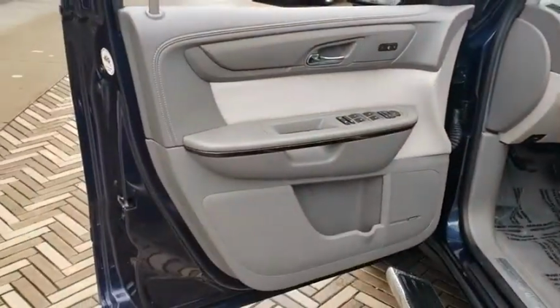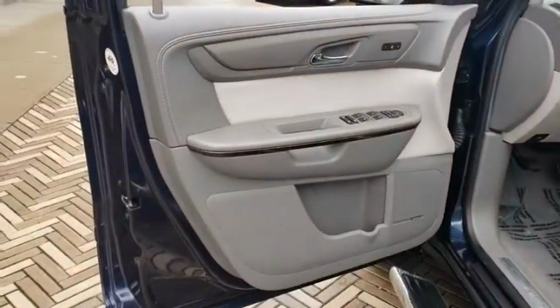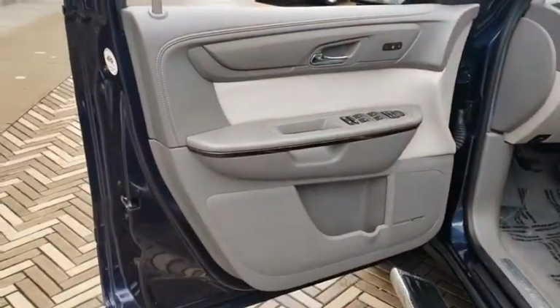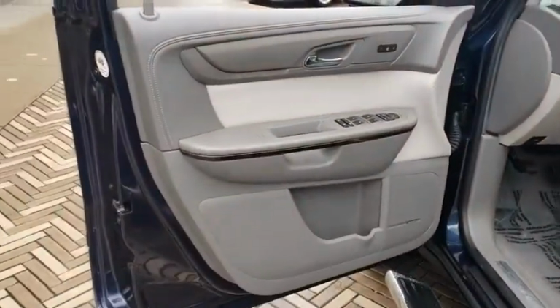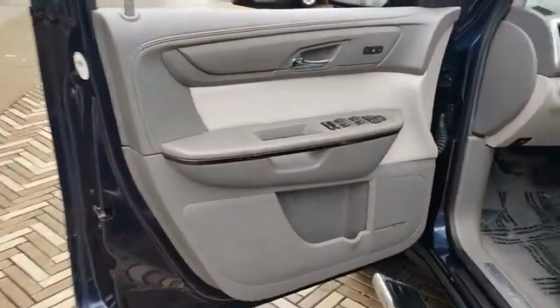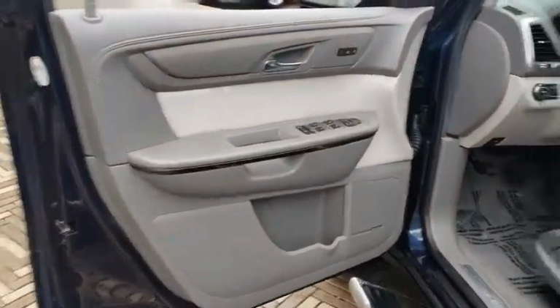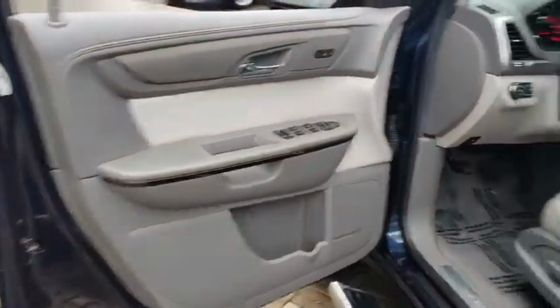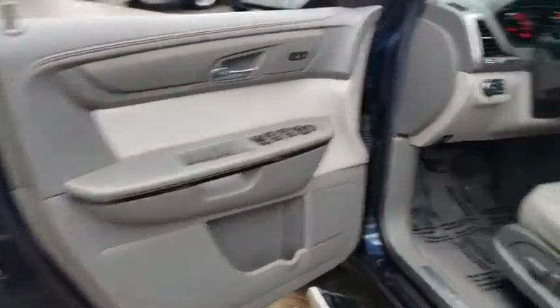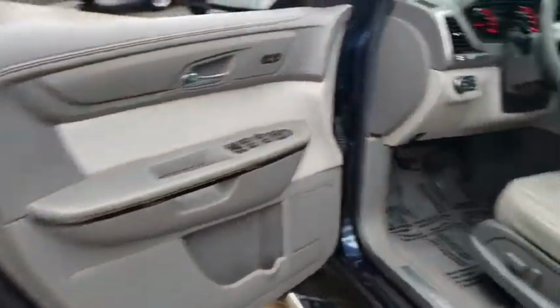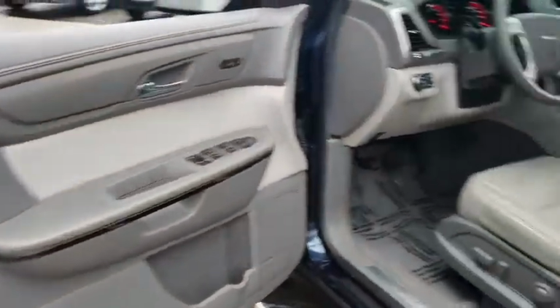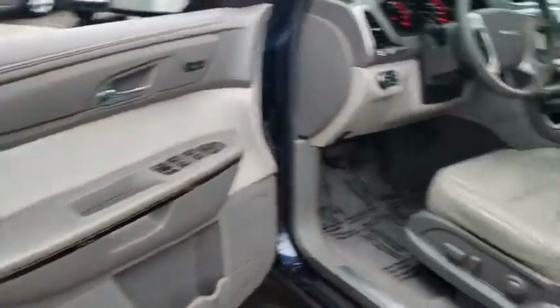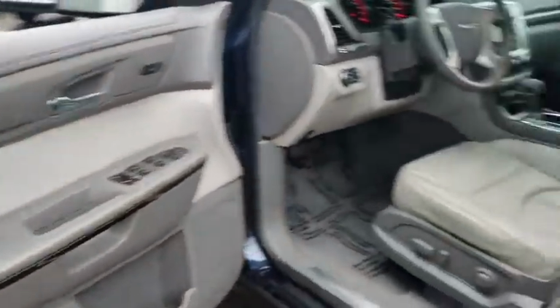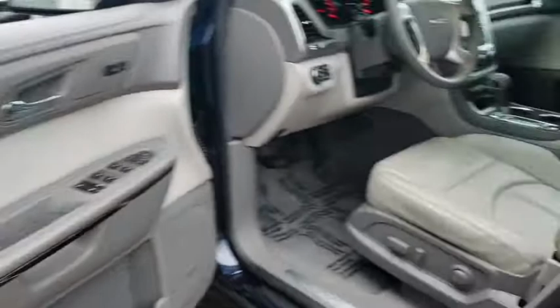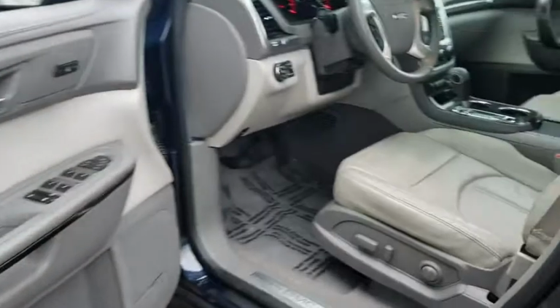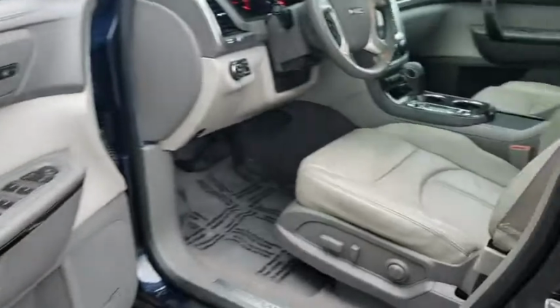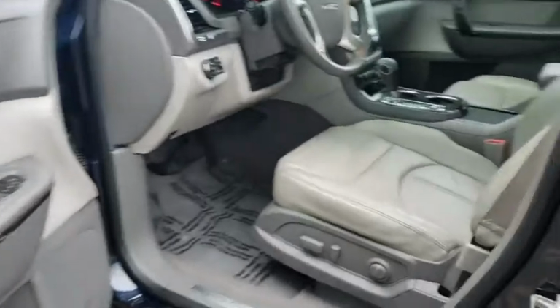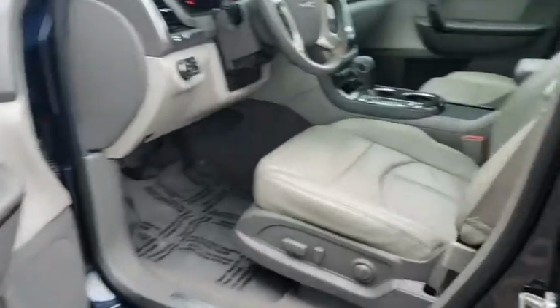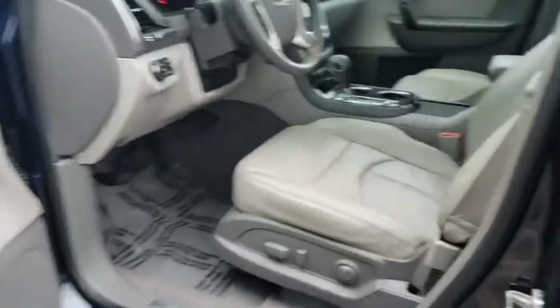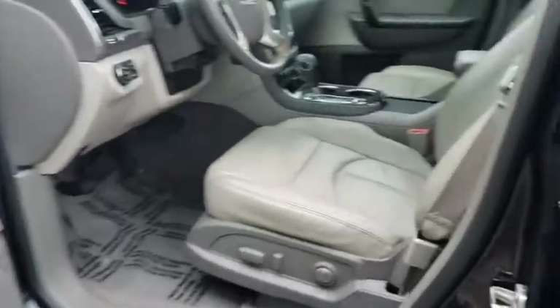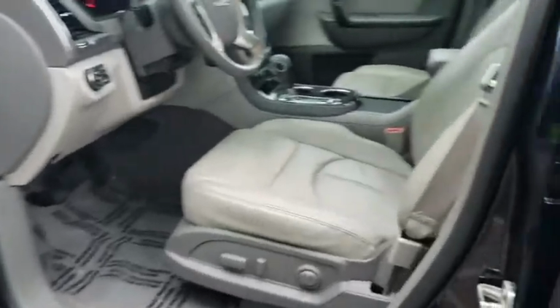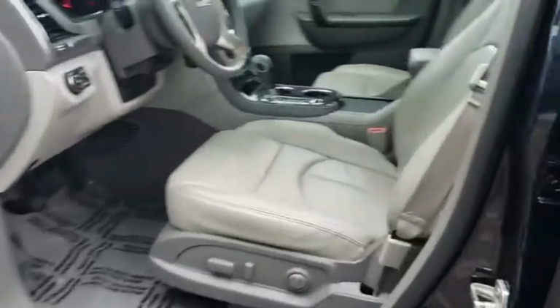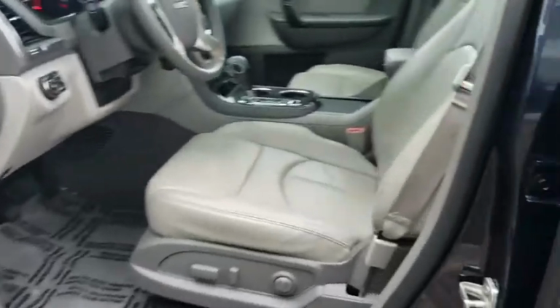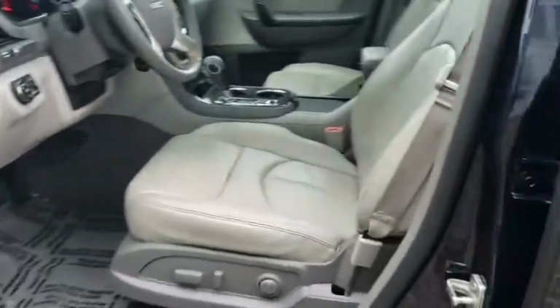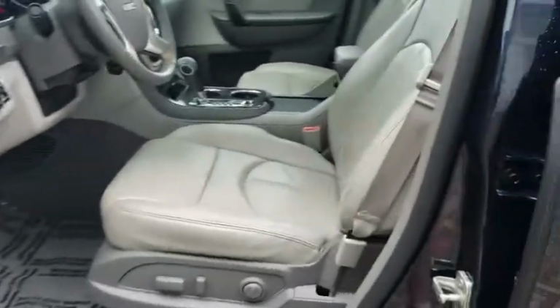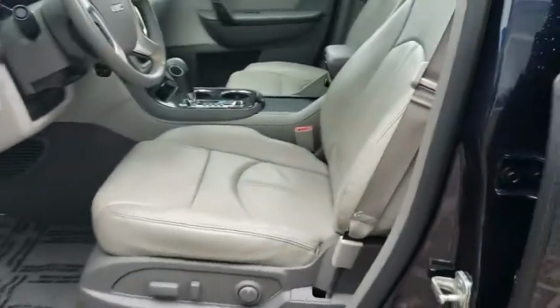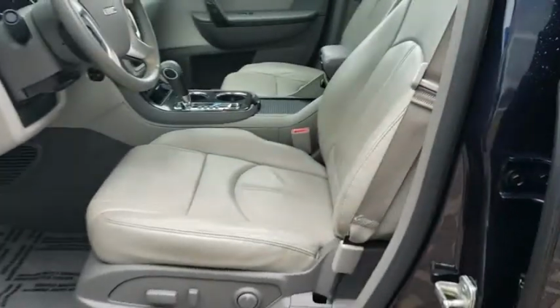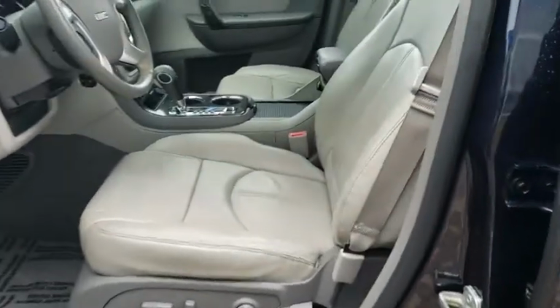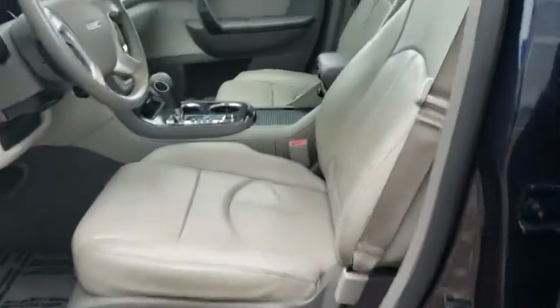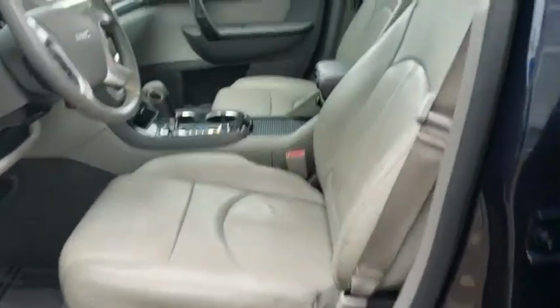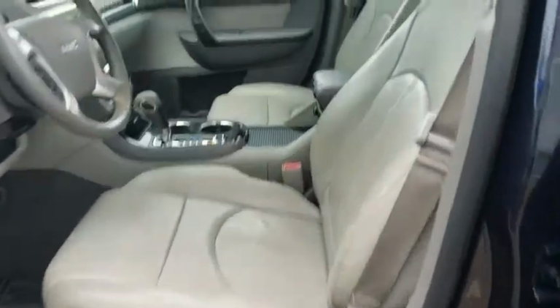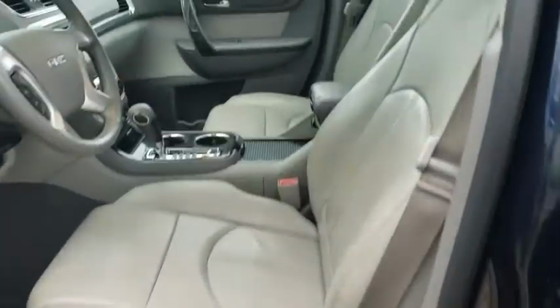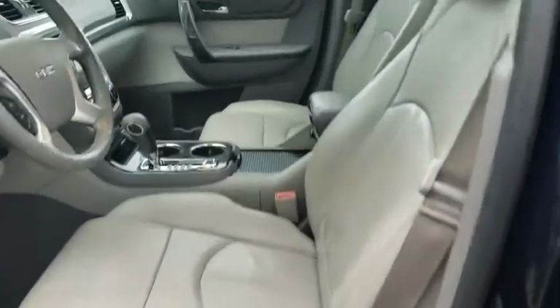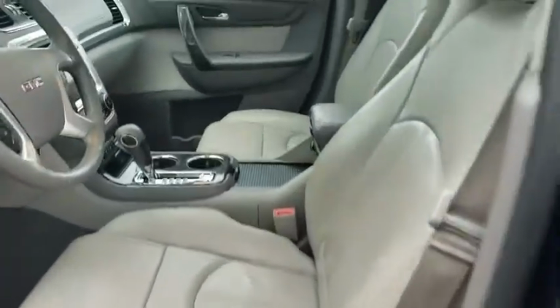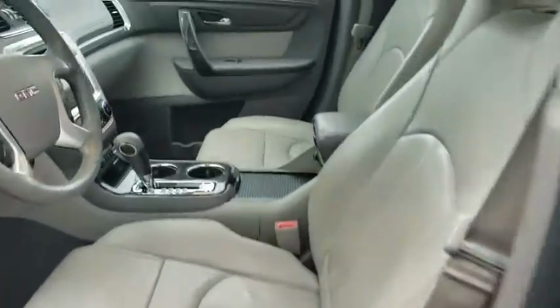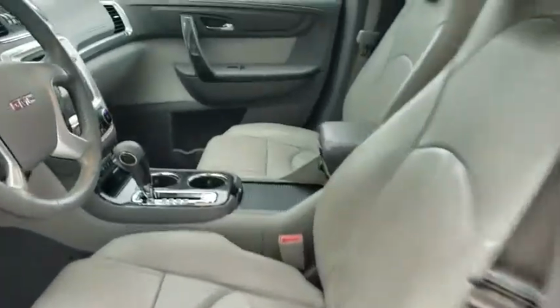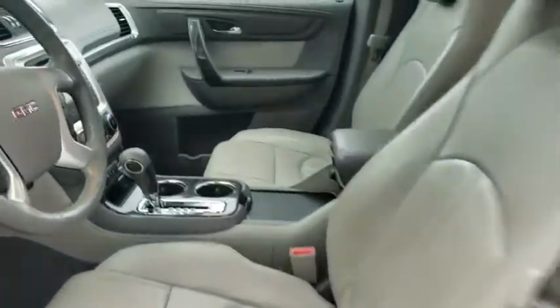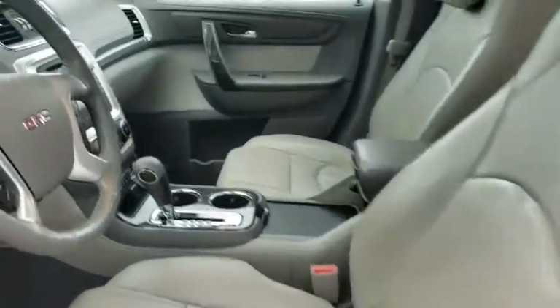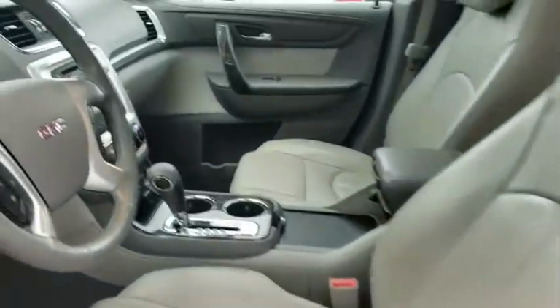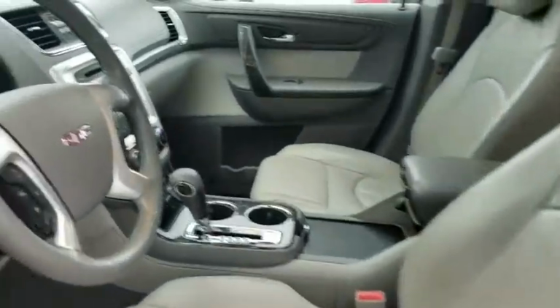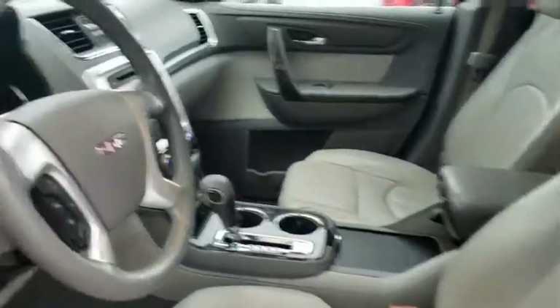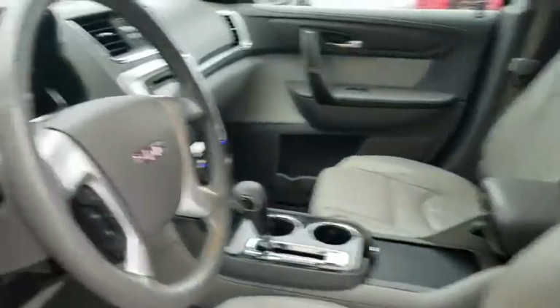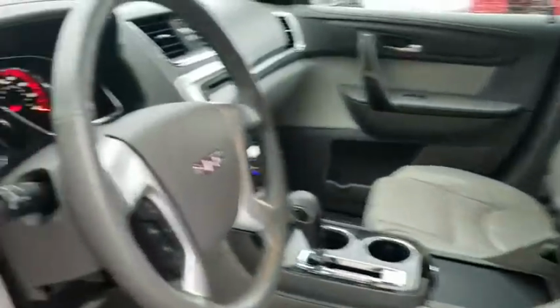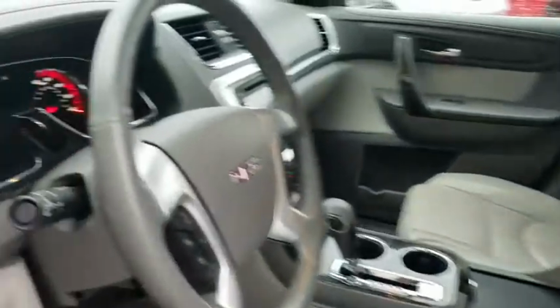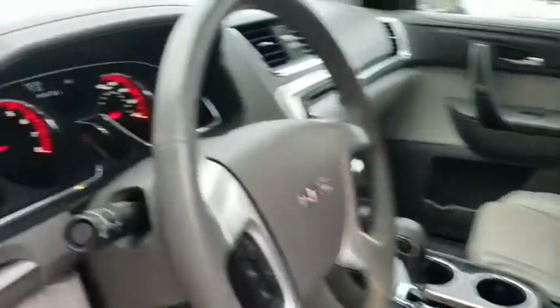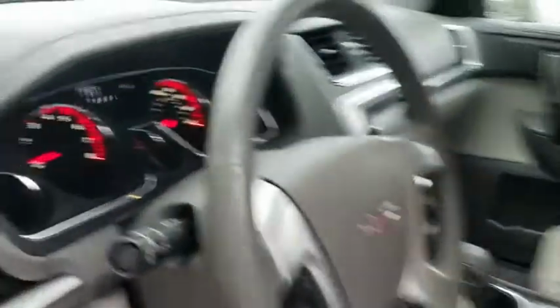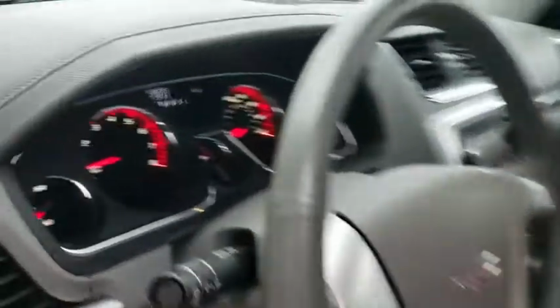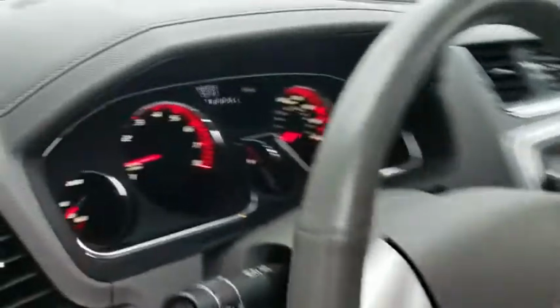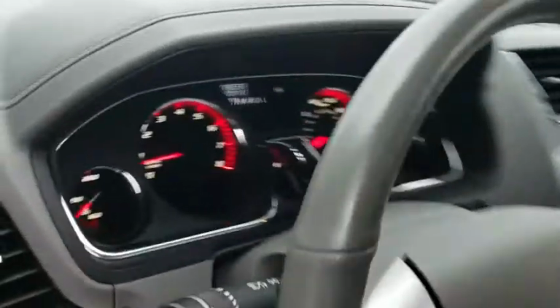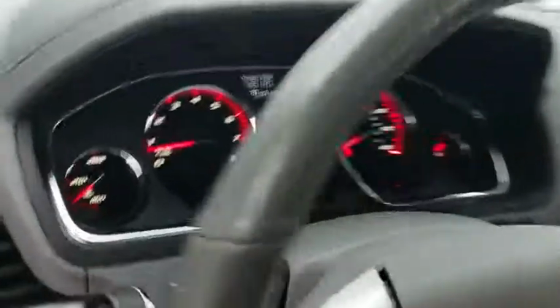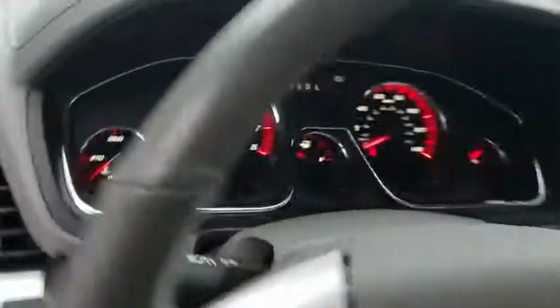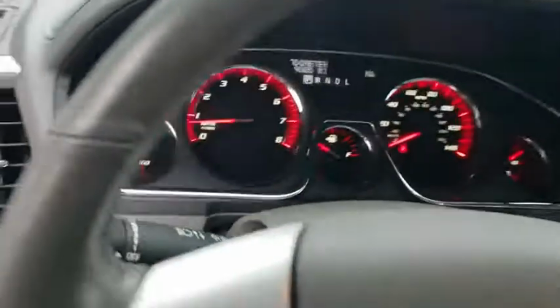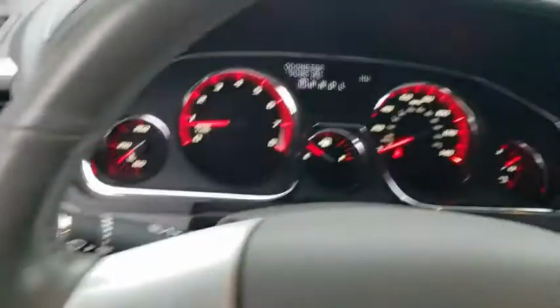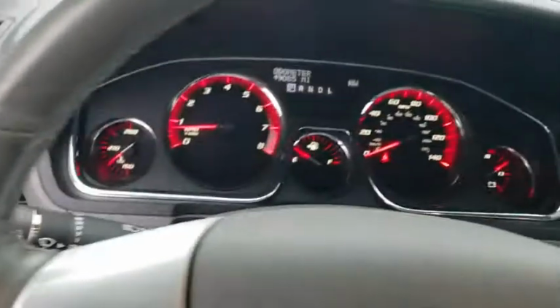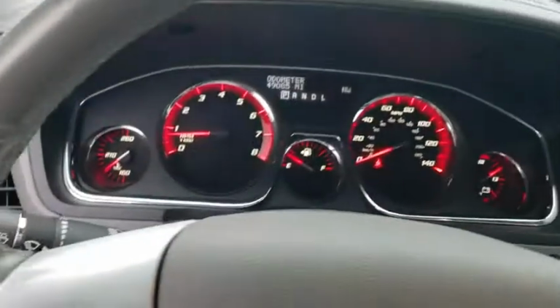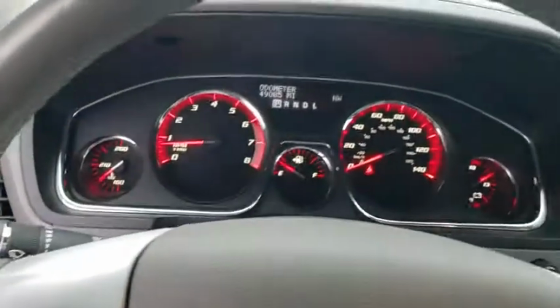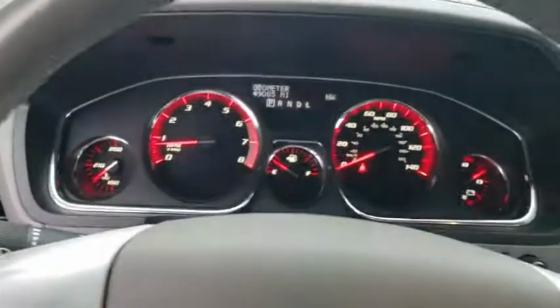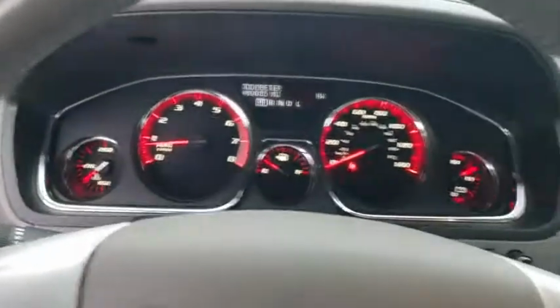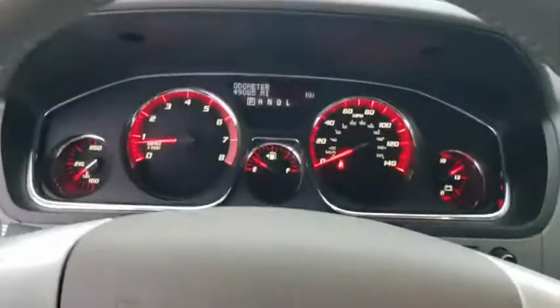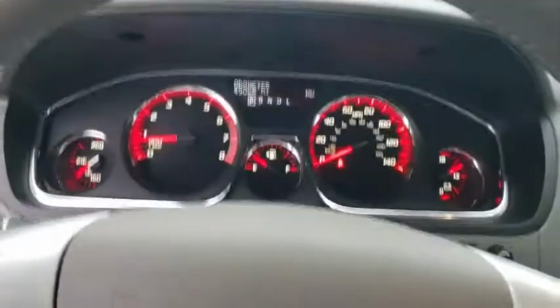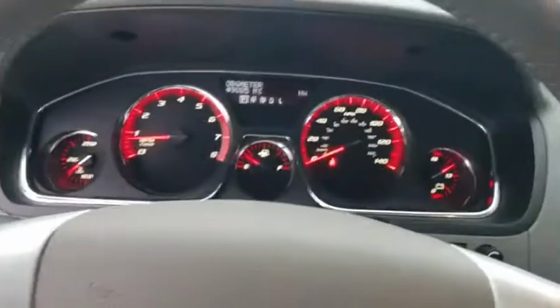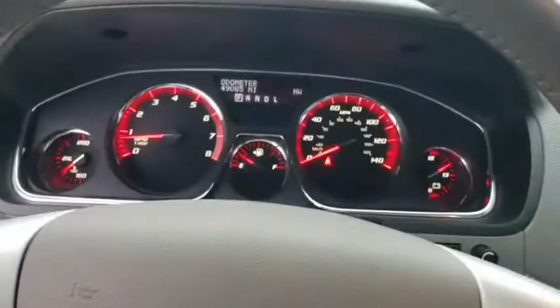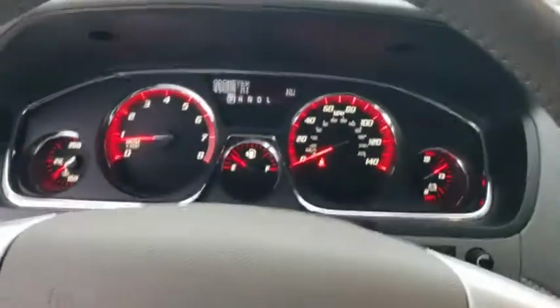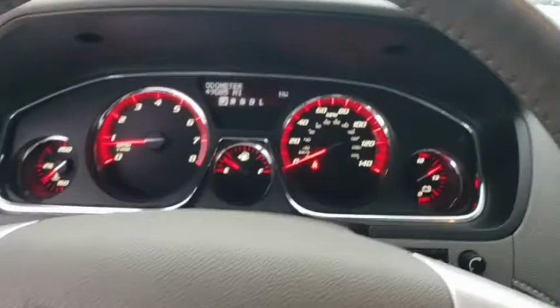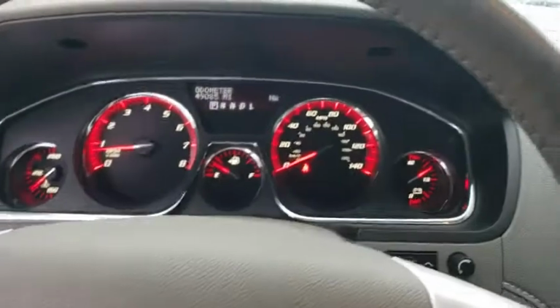This vehicle has less than 50,000 miles. Here are some of this vehicle's great options: power passenger seat,